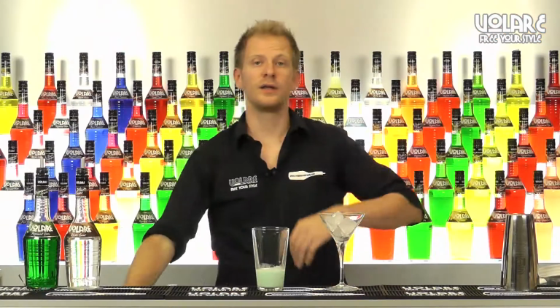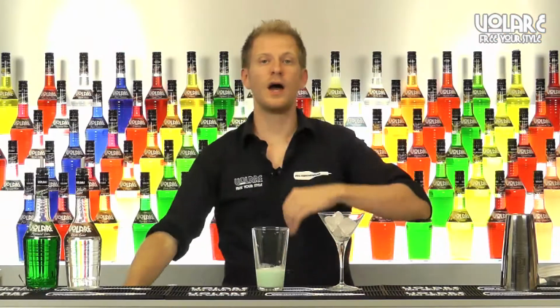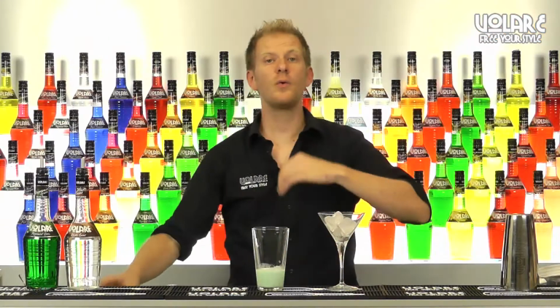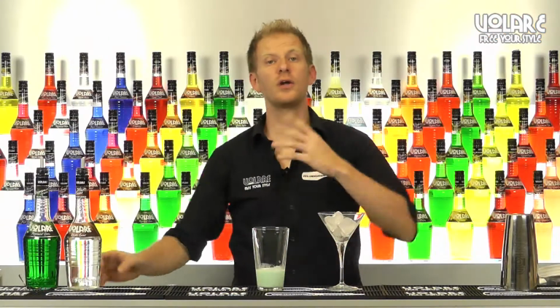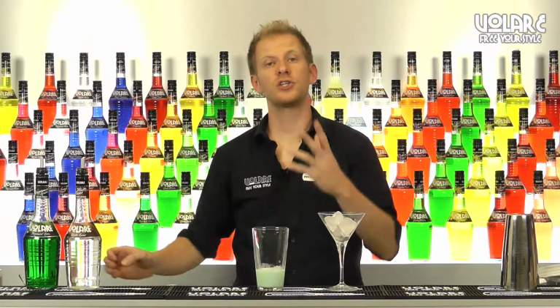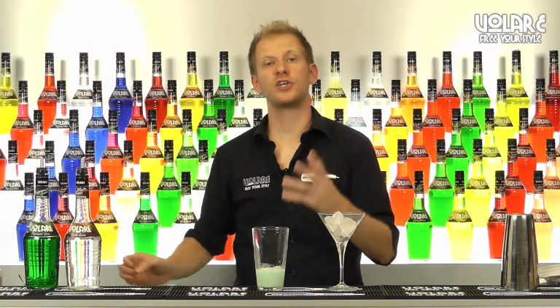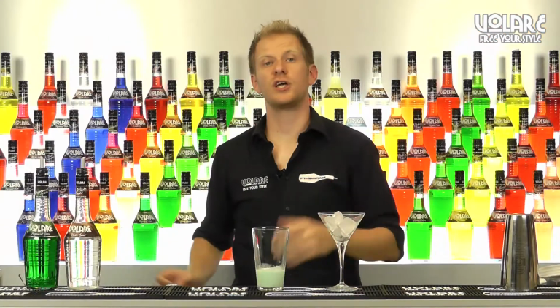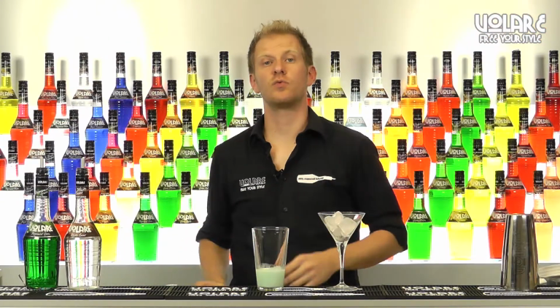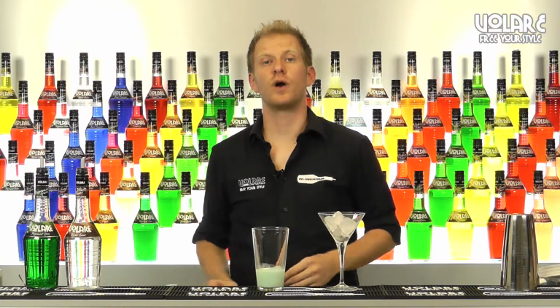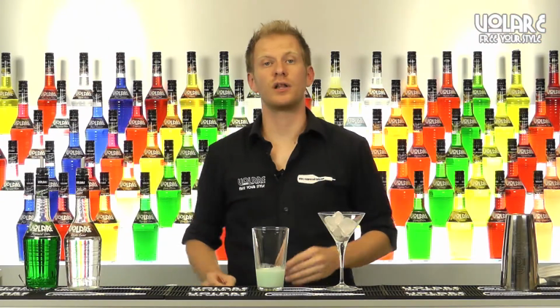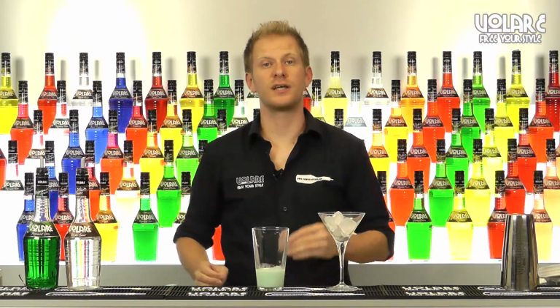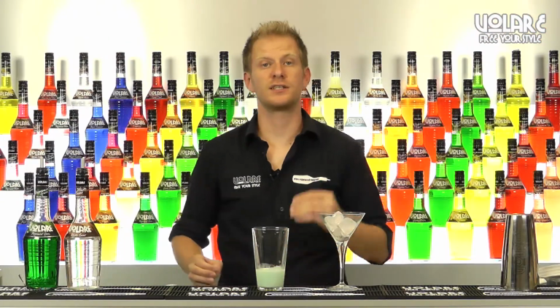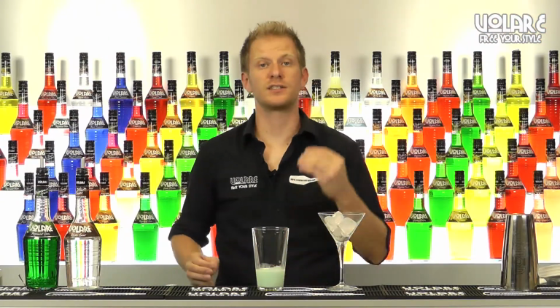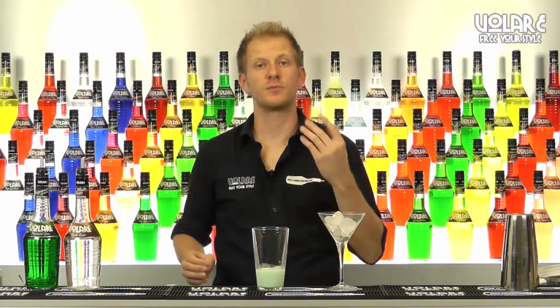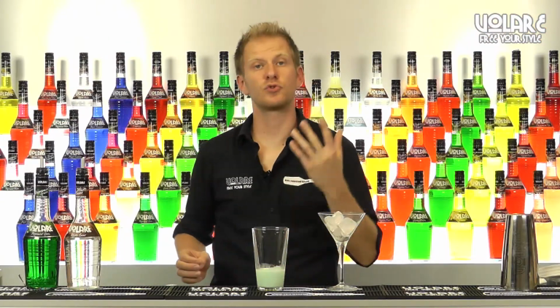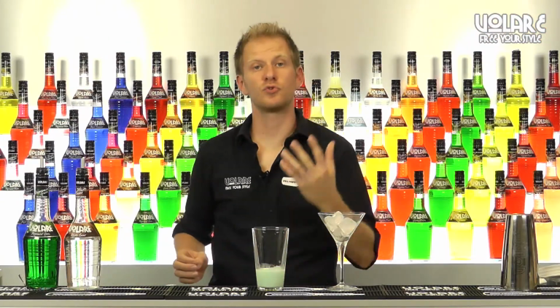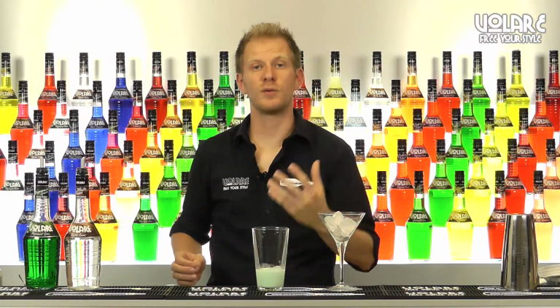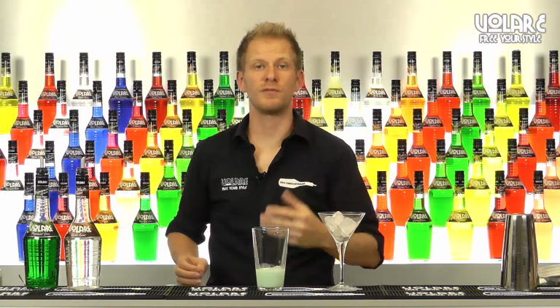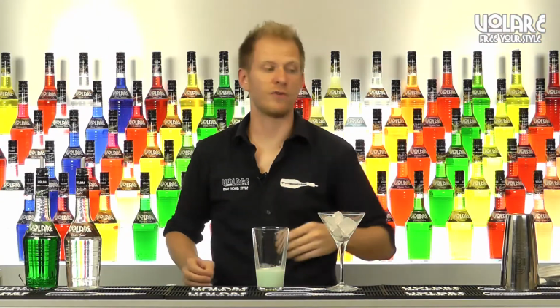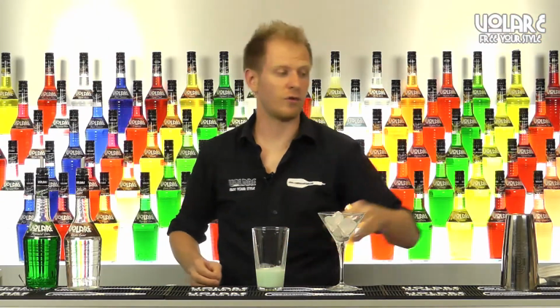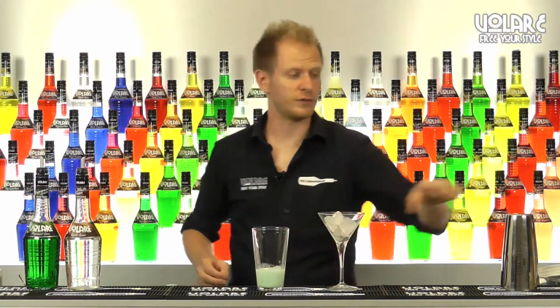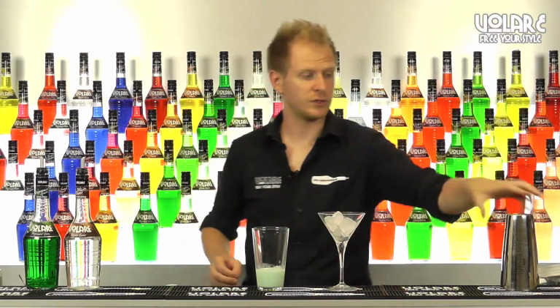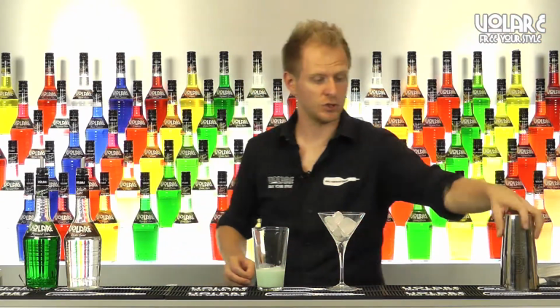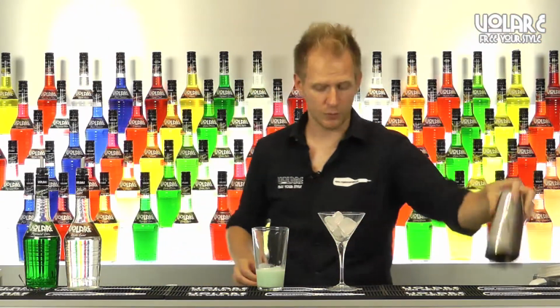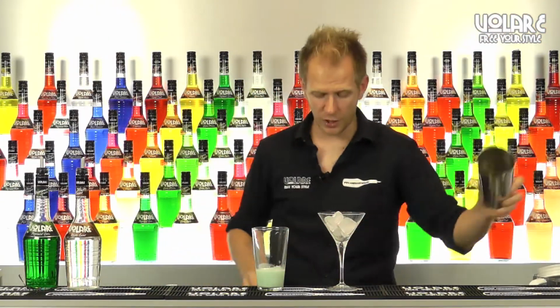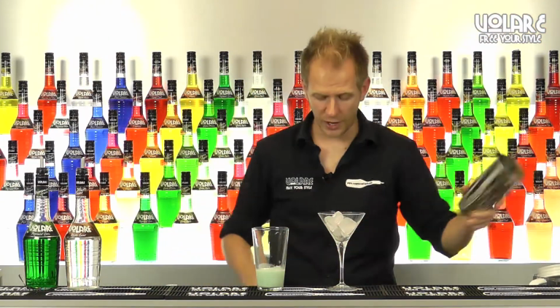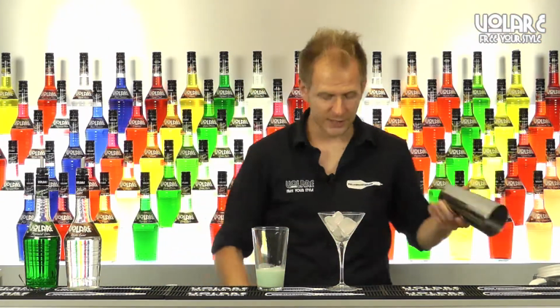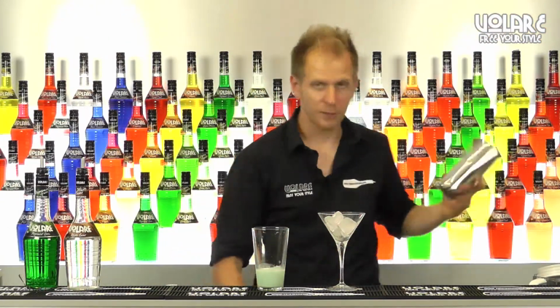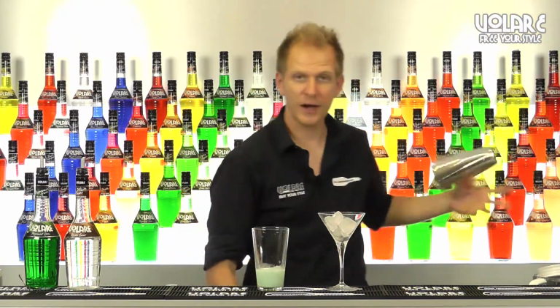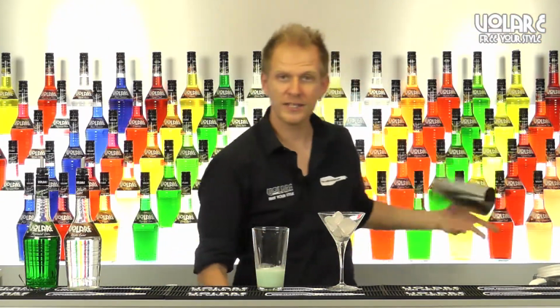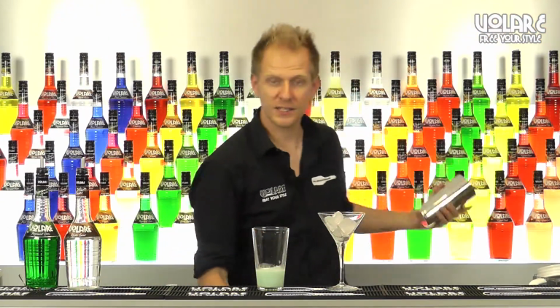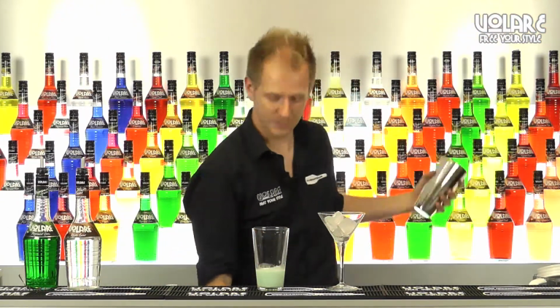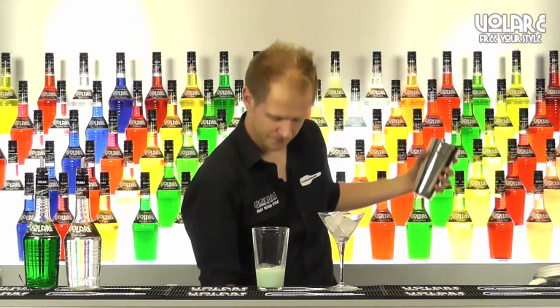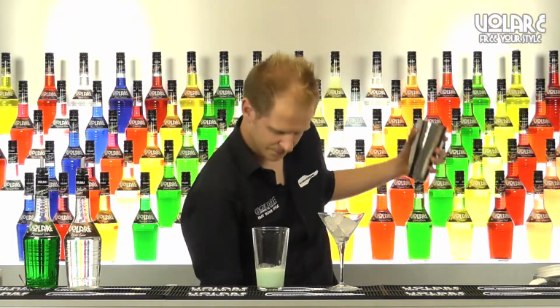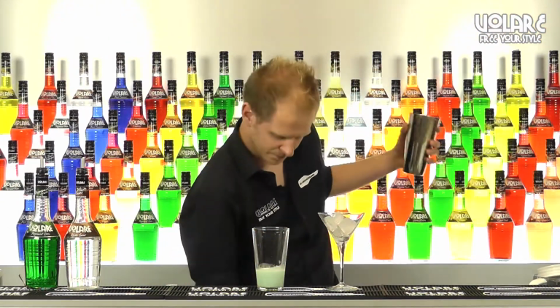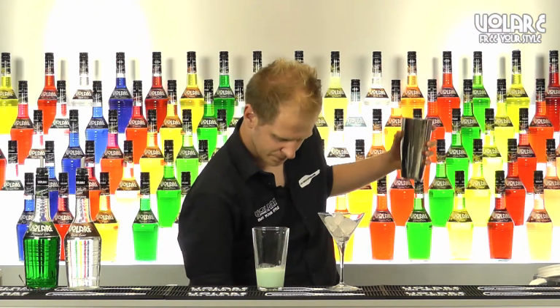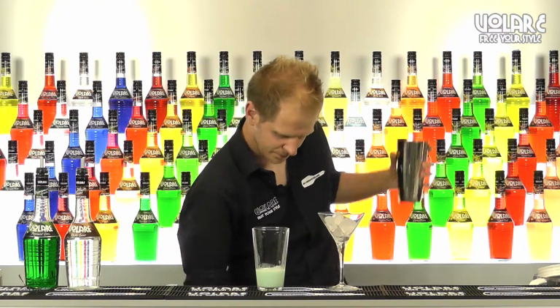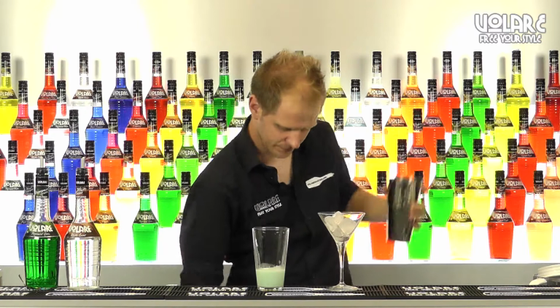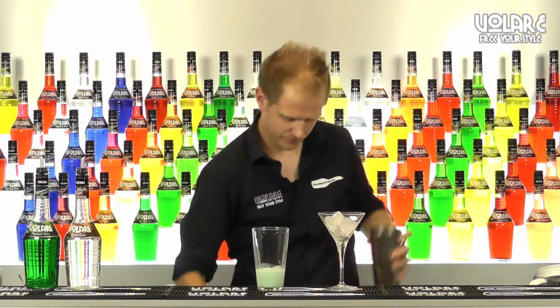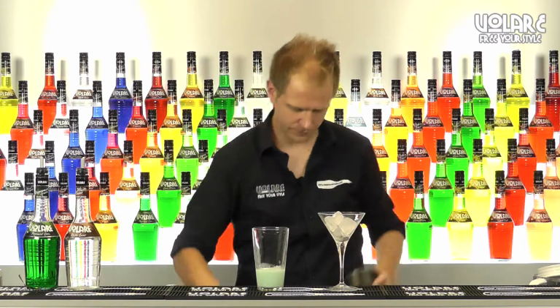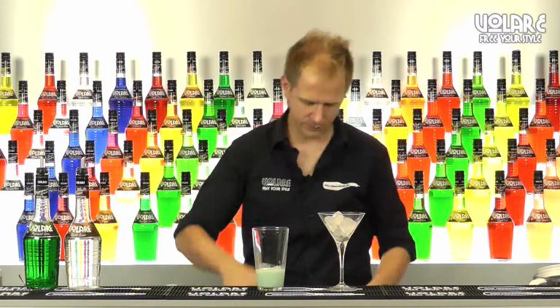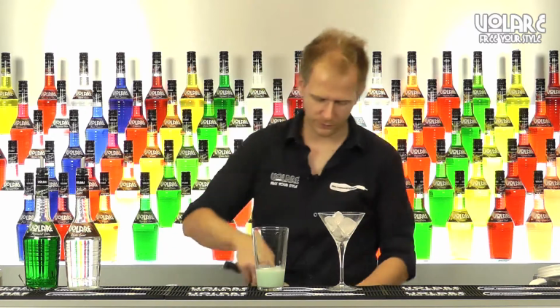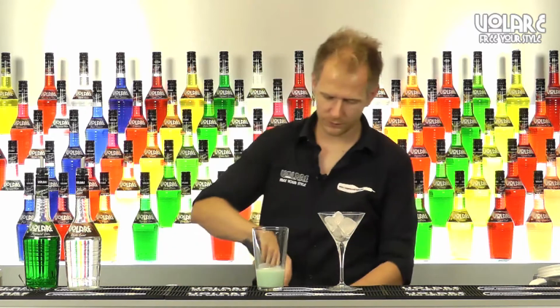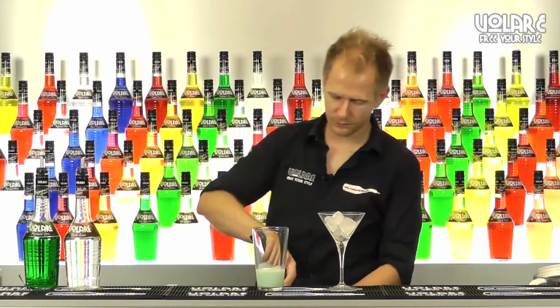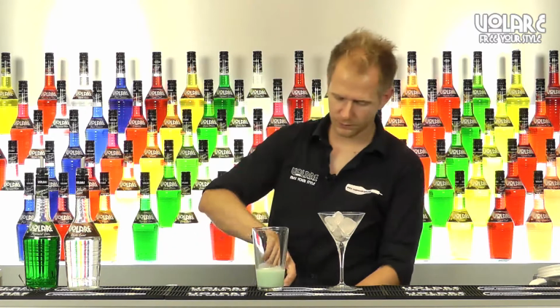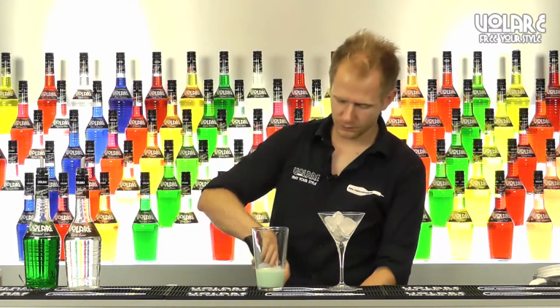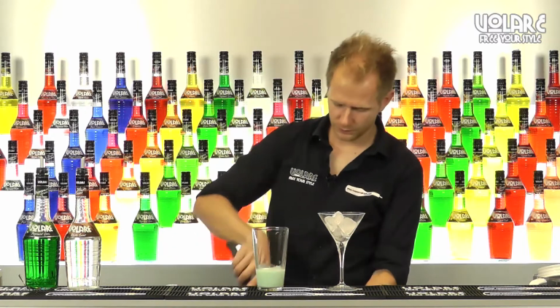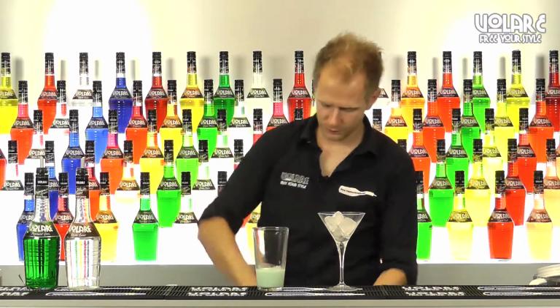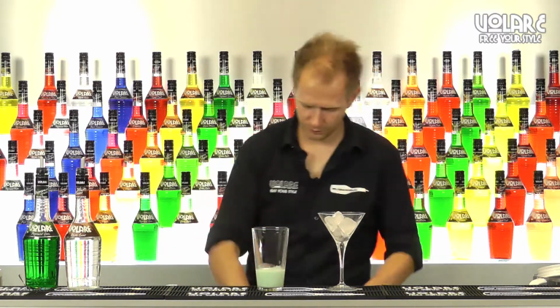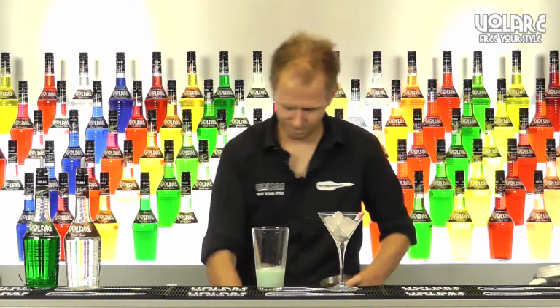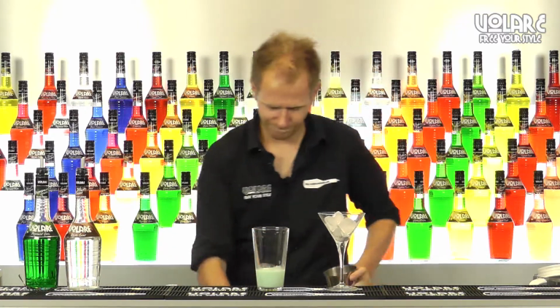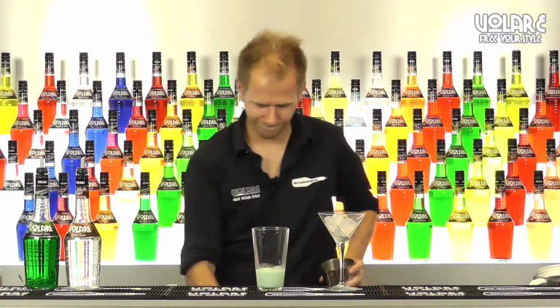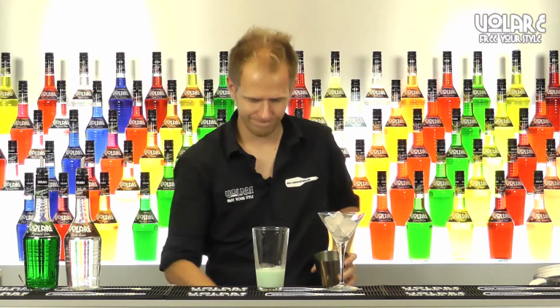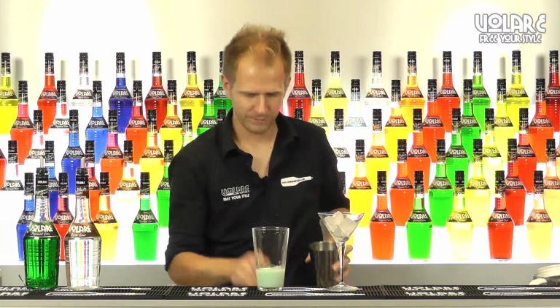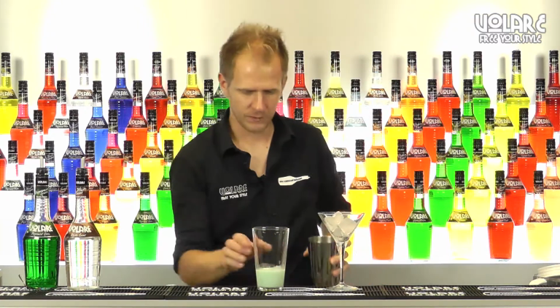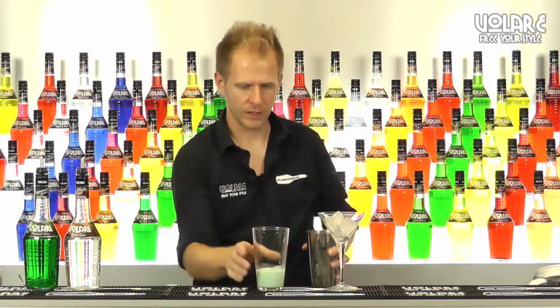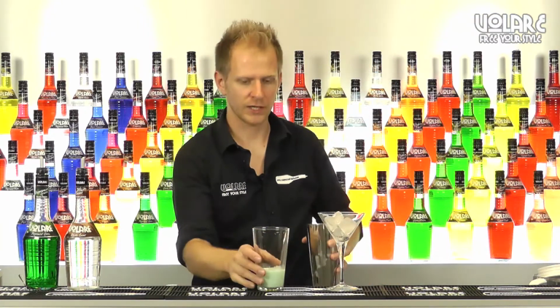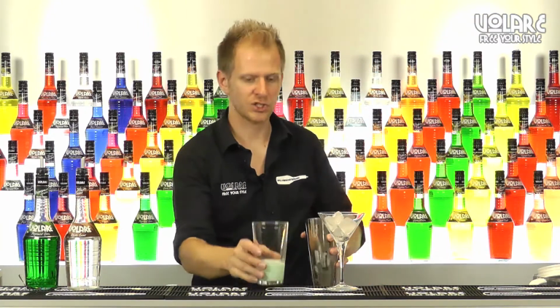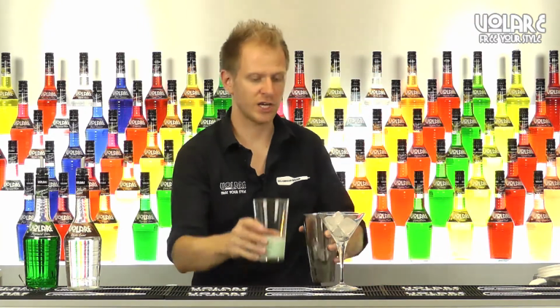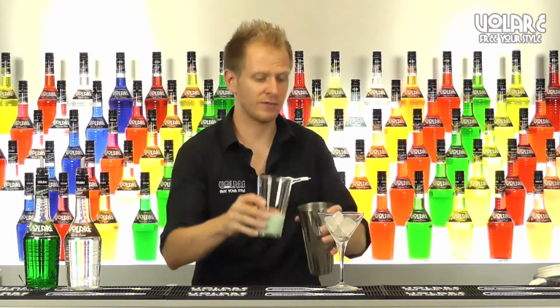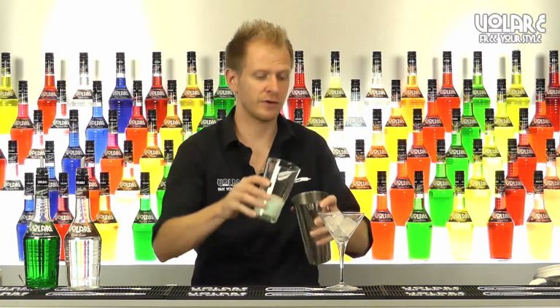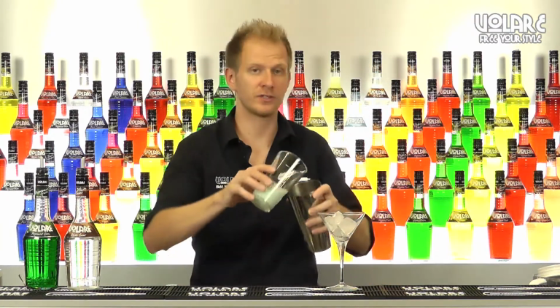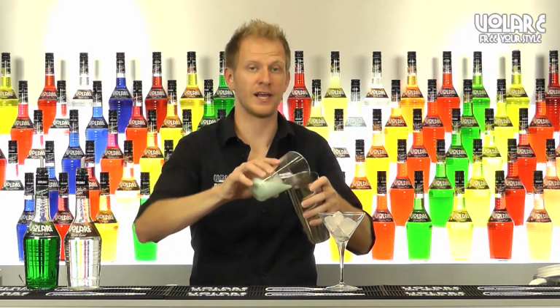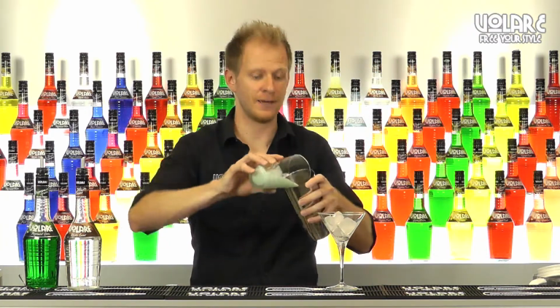Now we're going to shake it well as there's some cream involved. We're going to add some ice and shake vigorously.